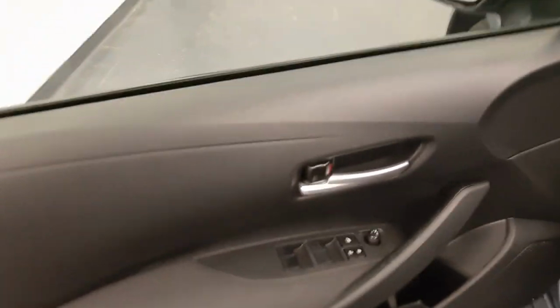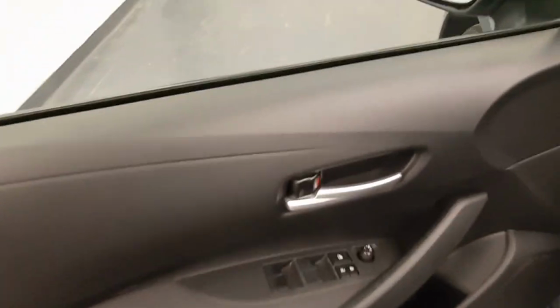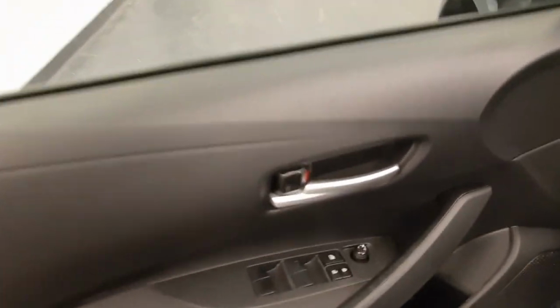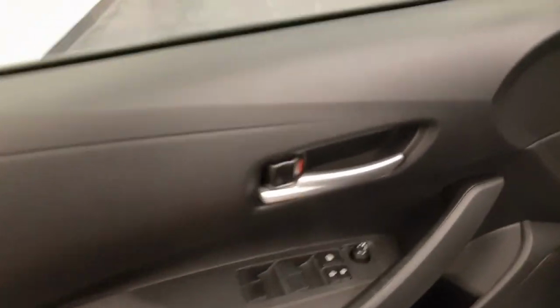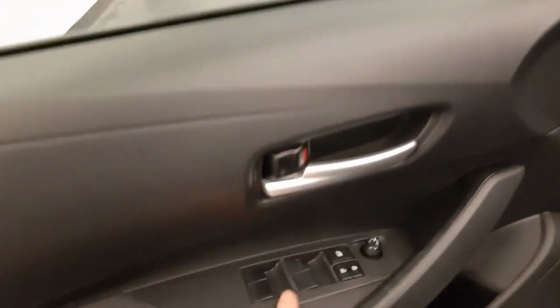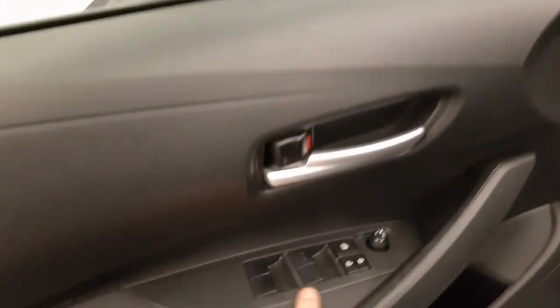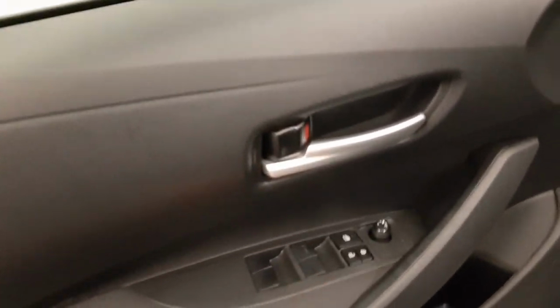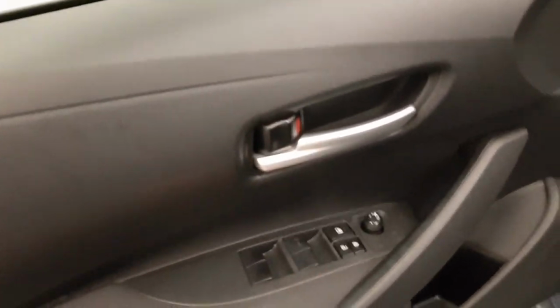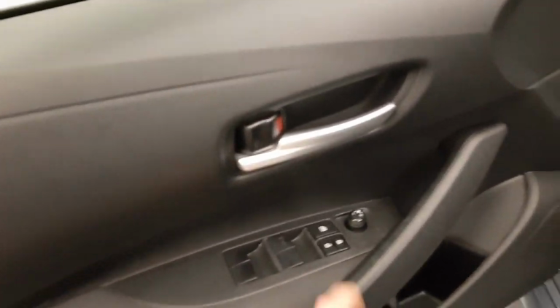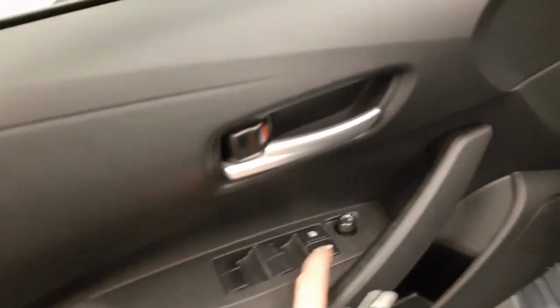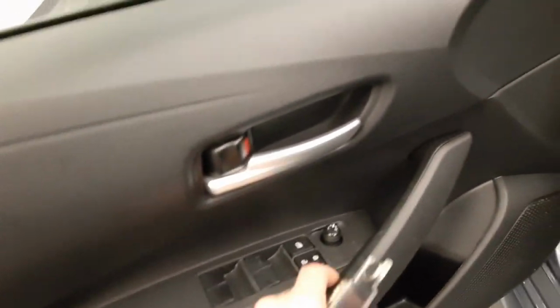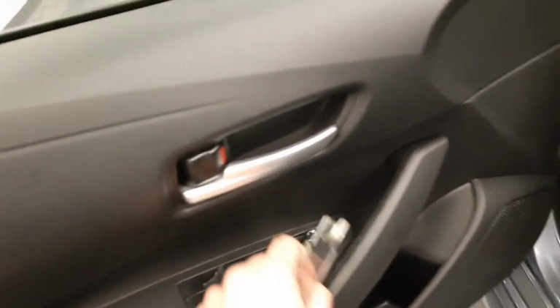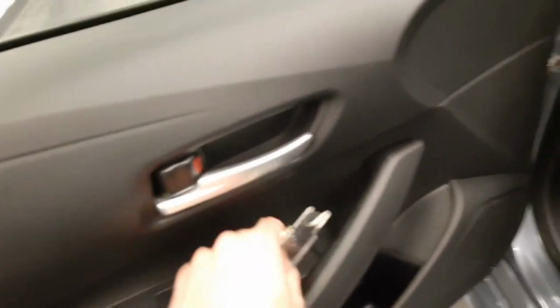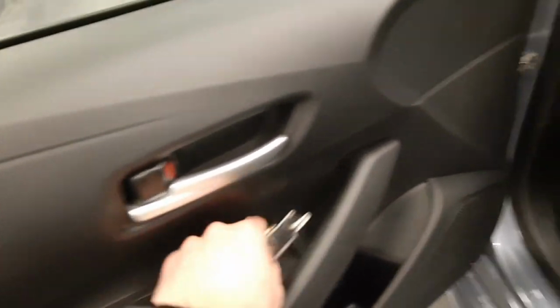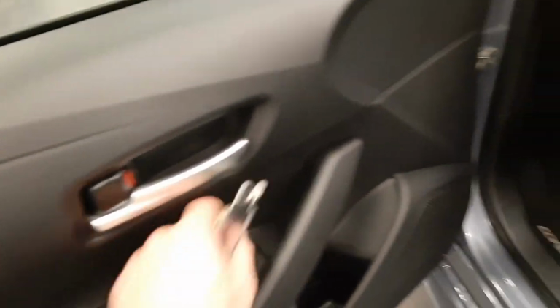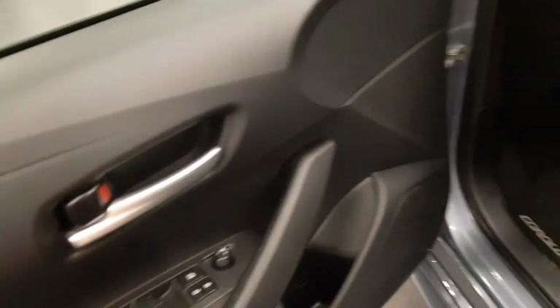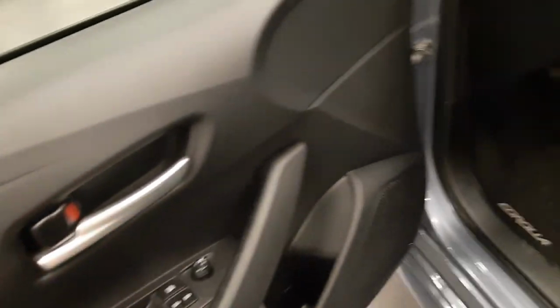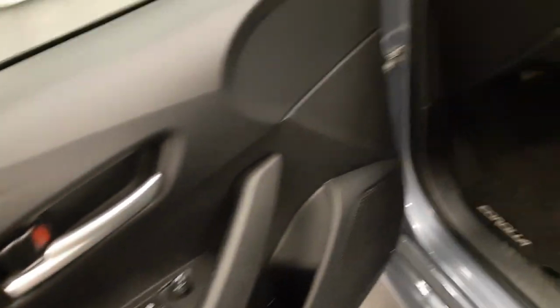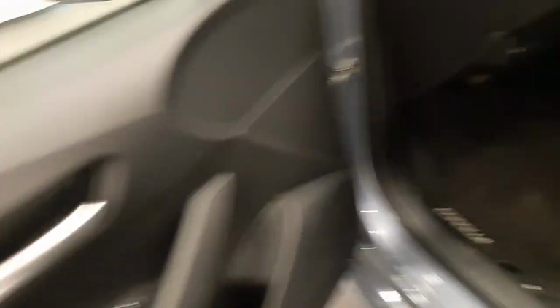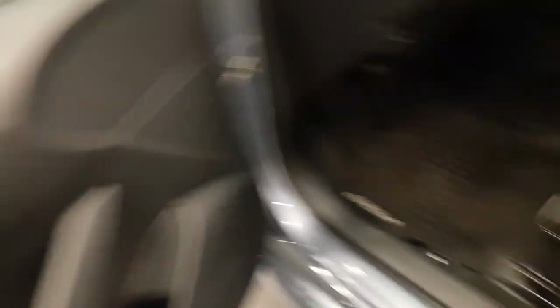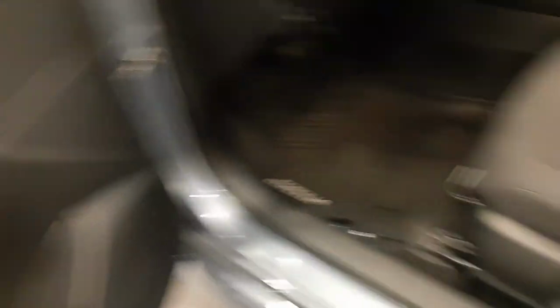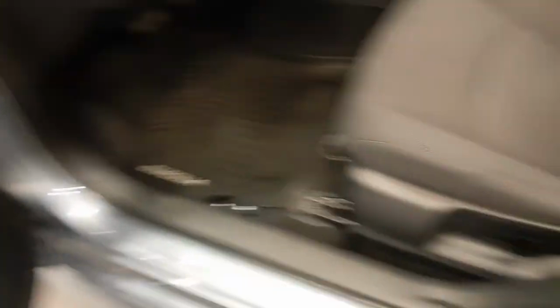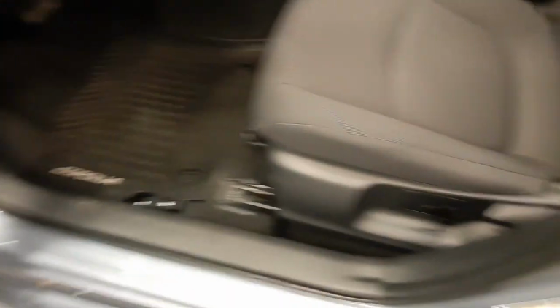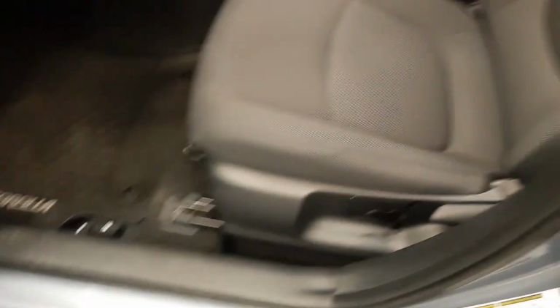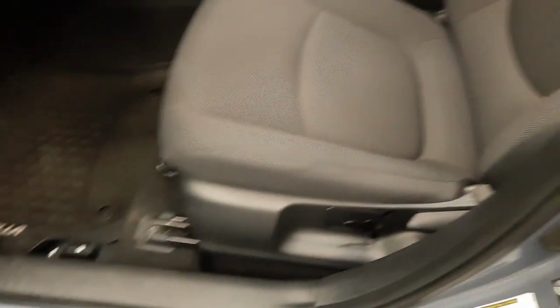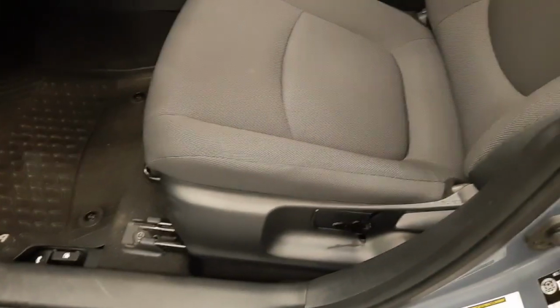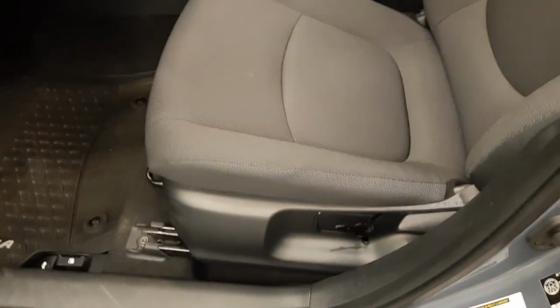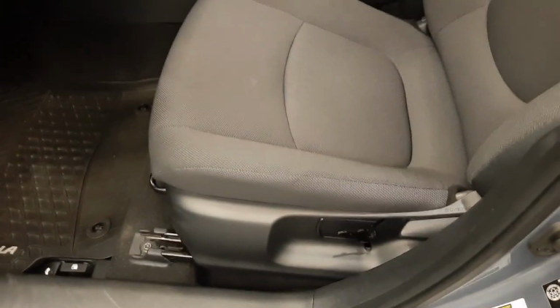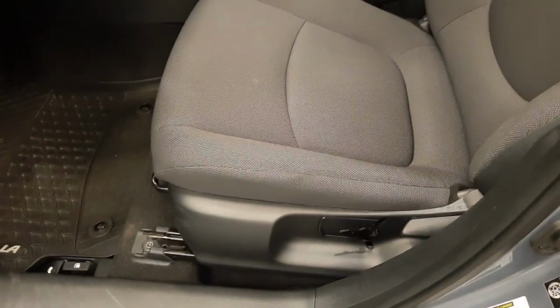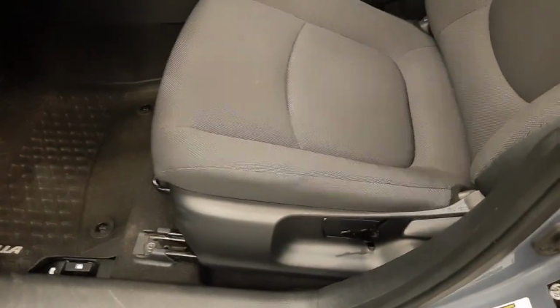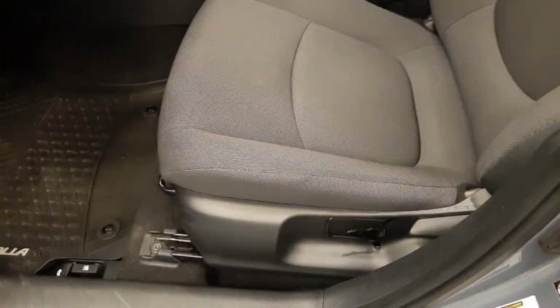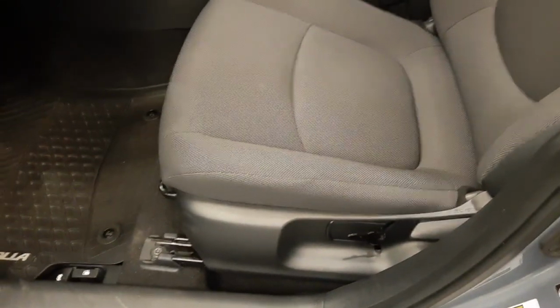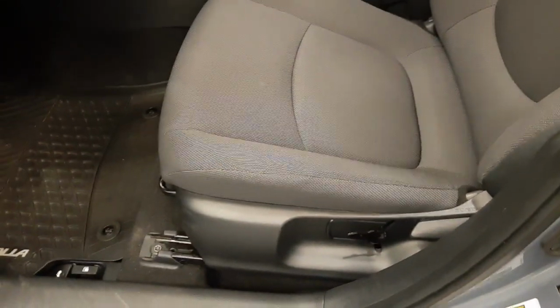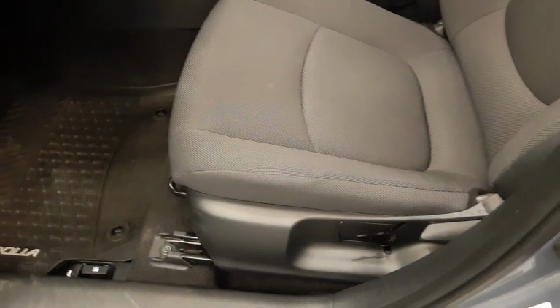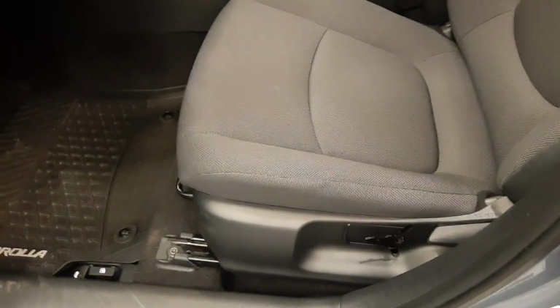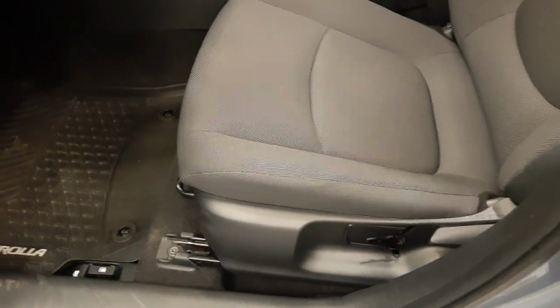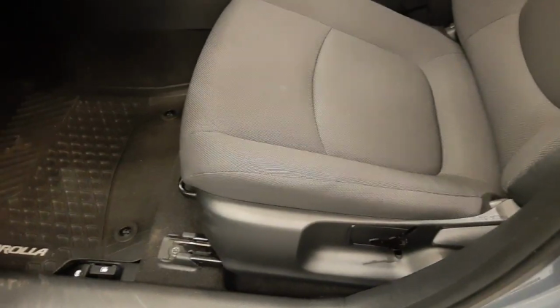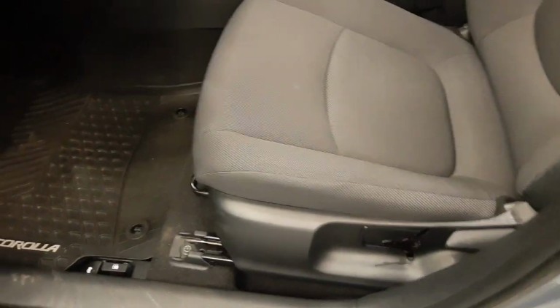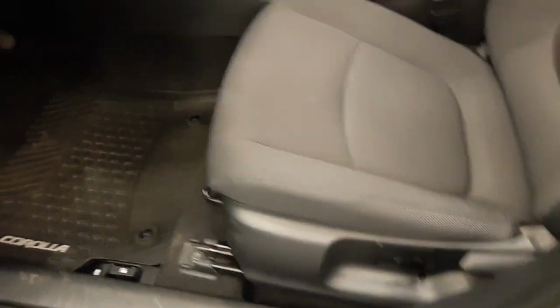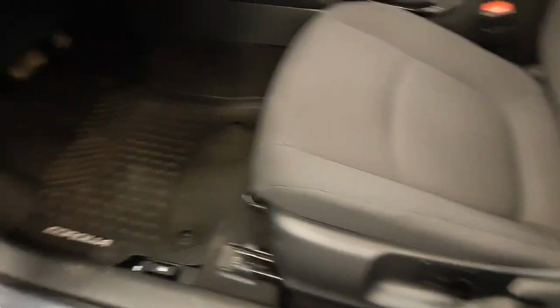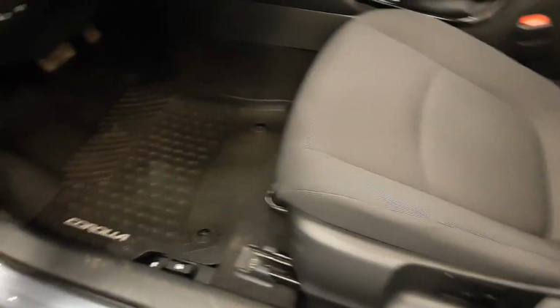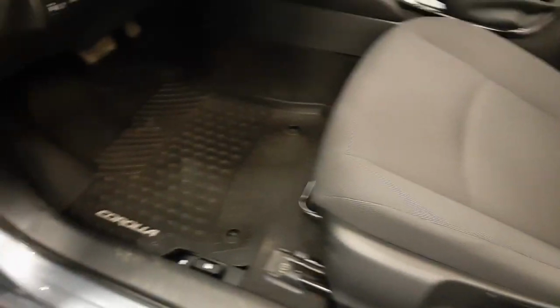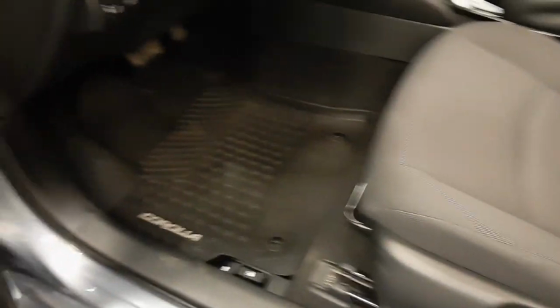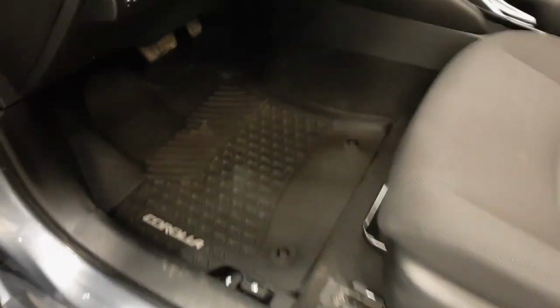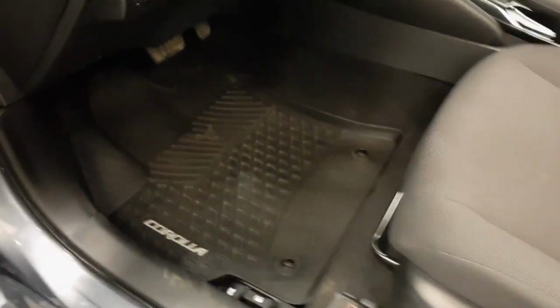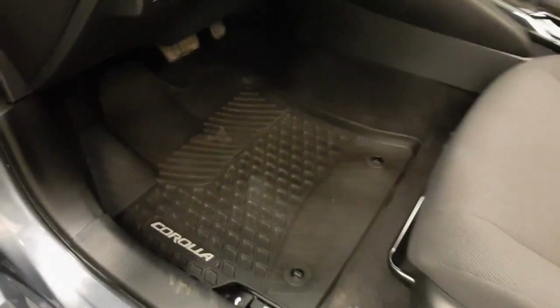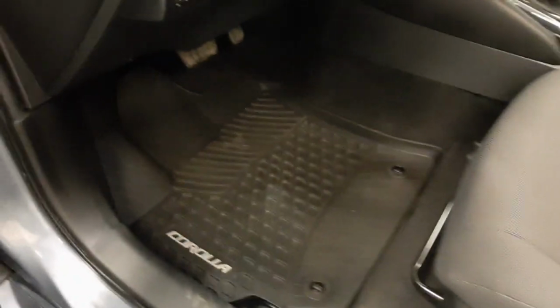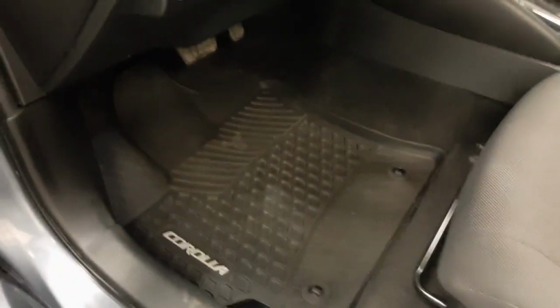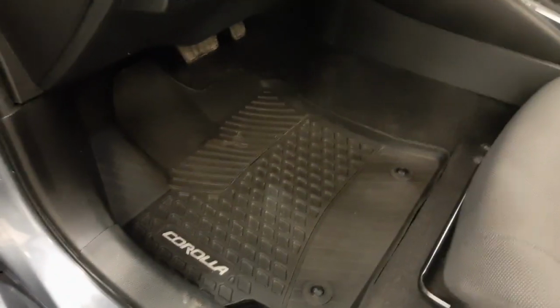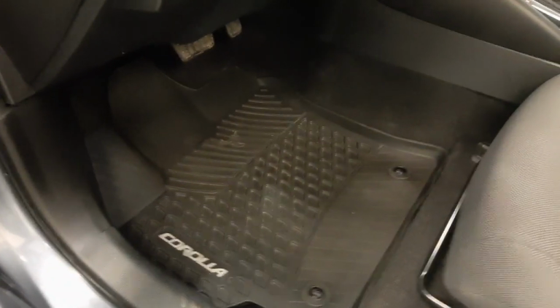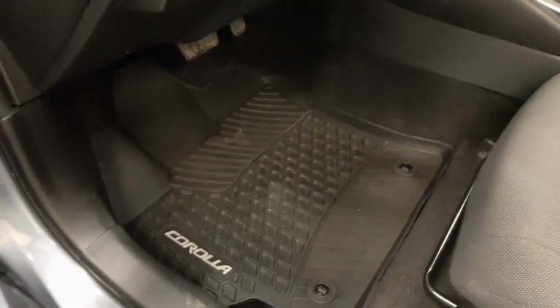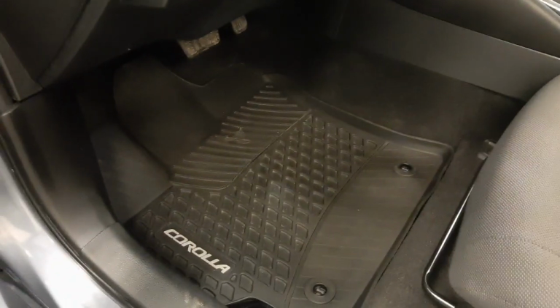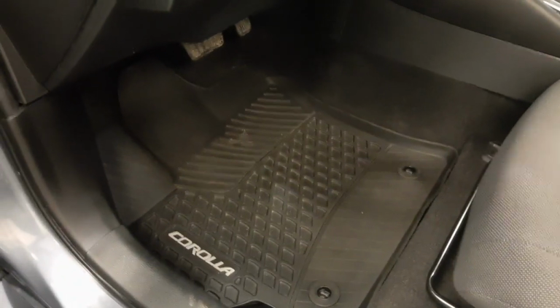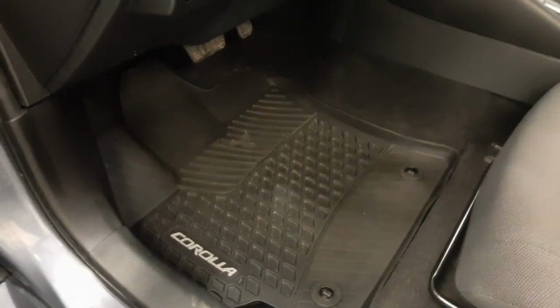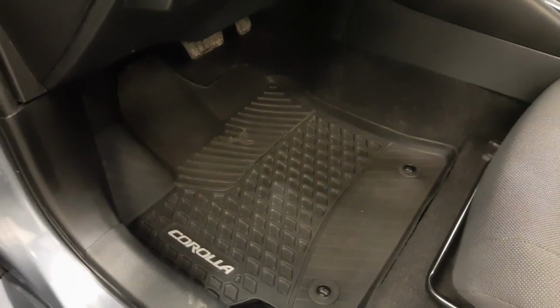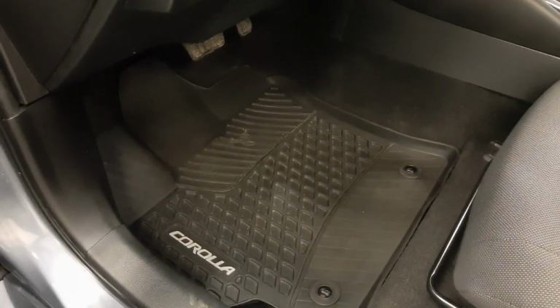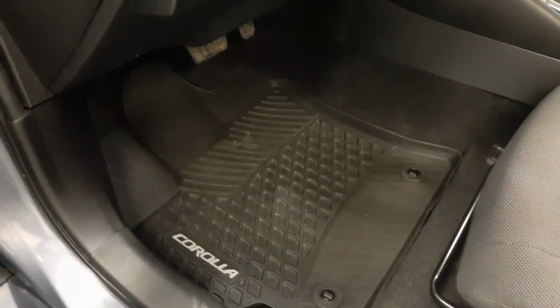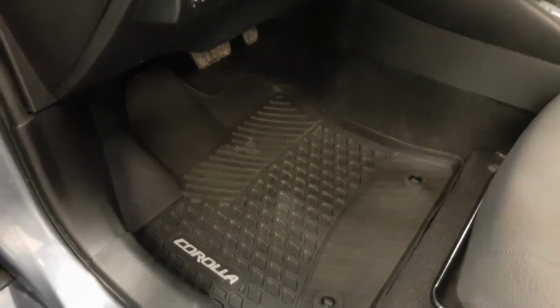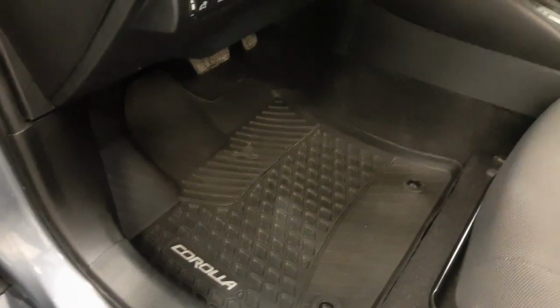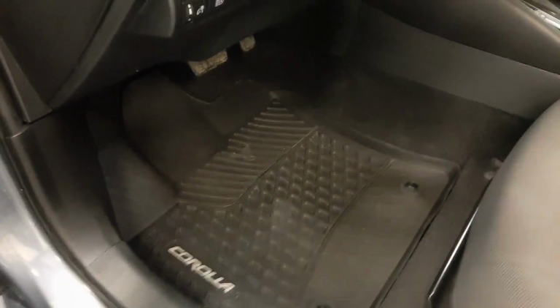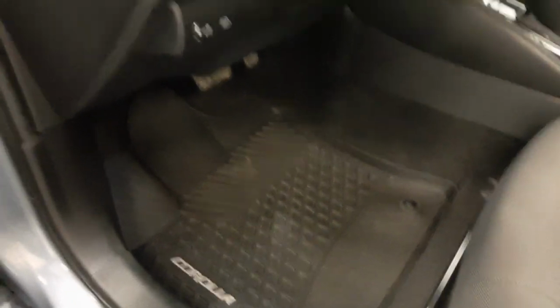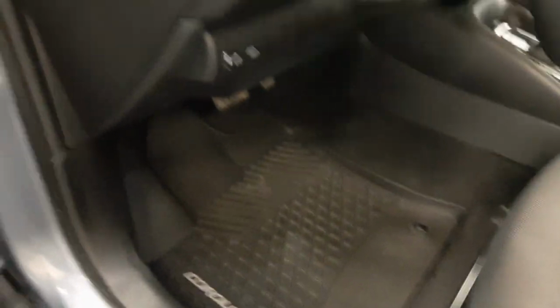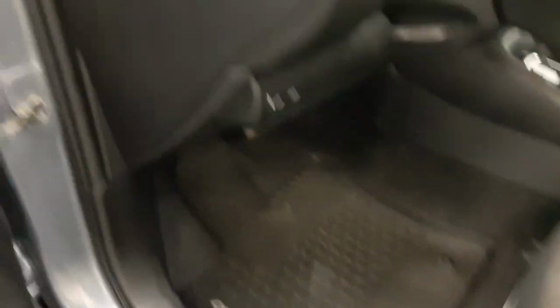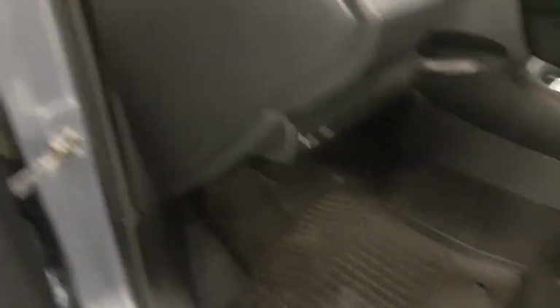Power windows, power locks, power mirrors, manual driver's seat, Toyota all-weather mats.